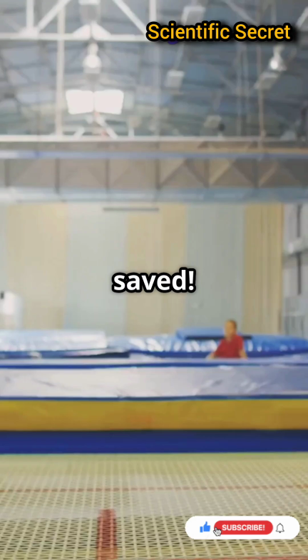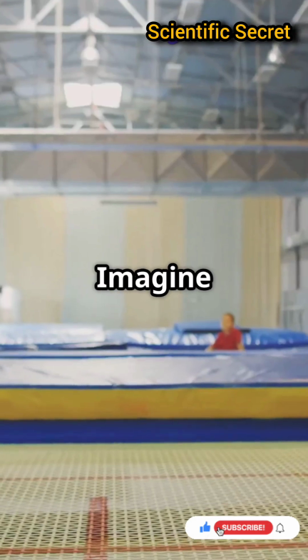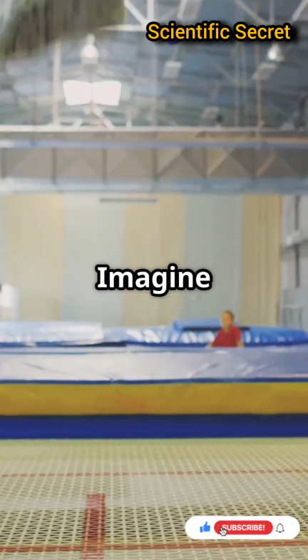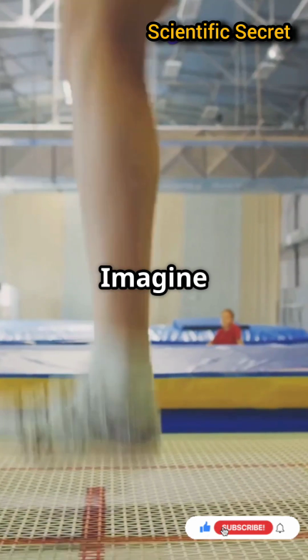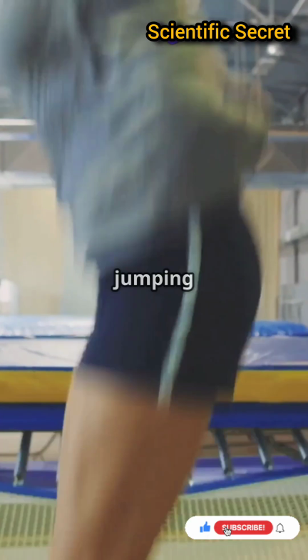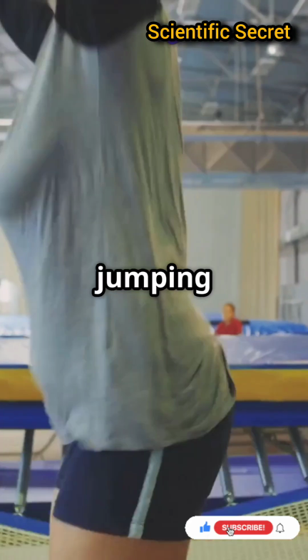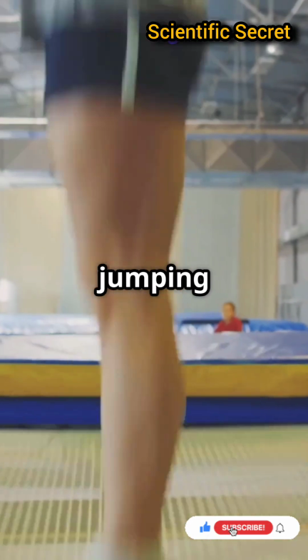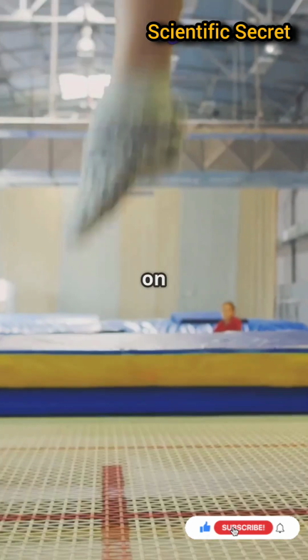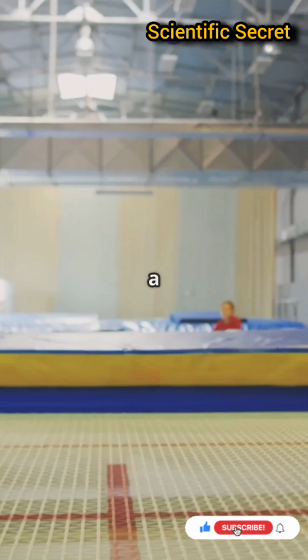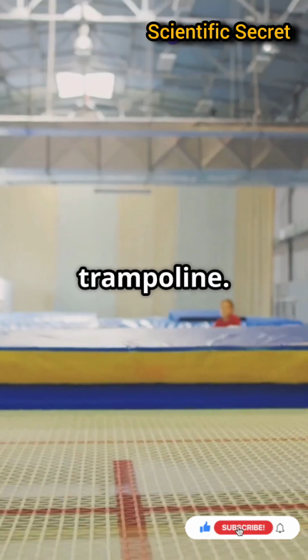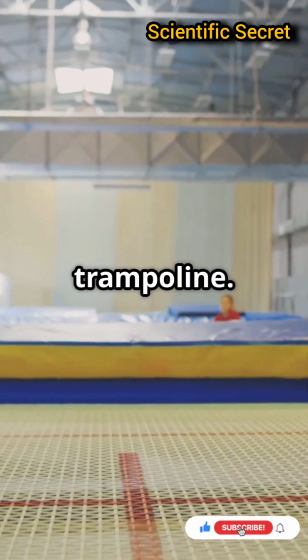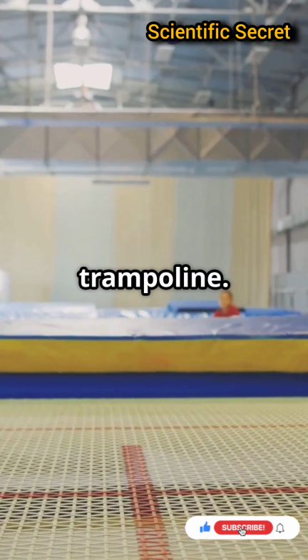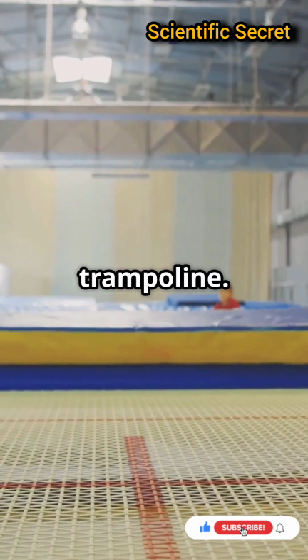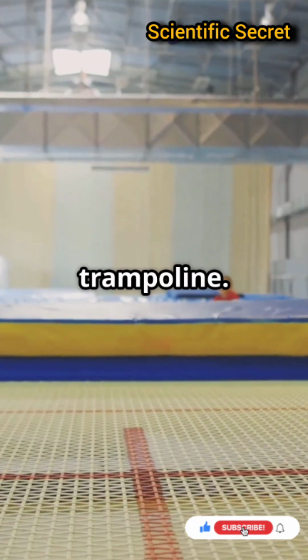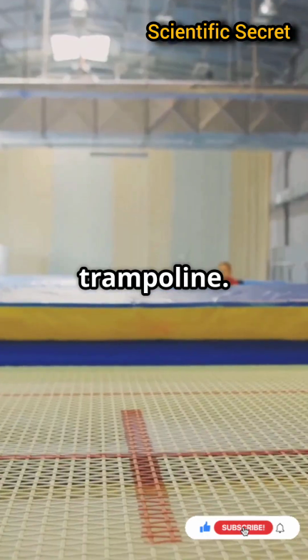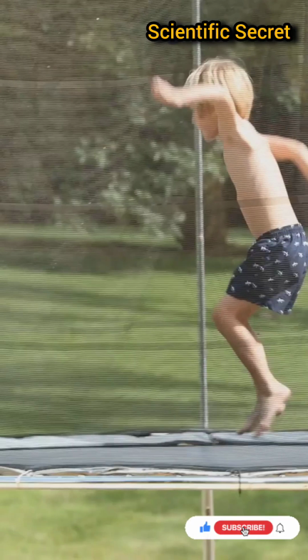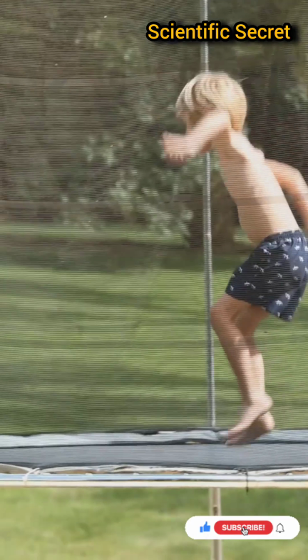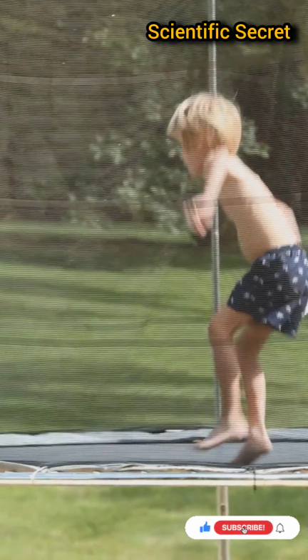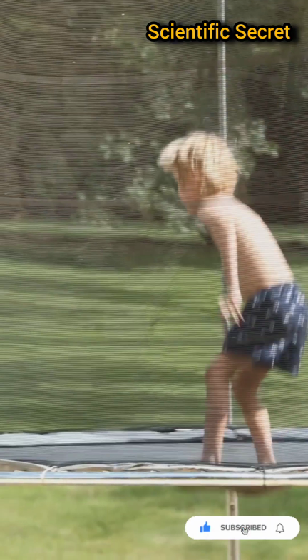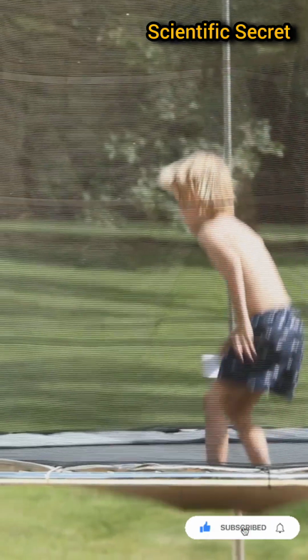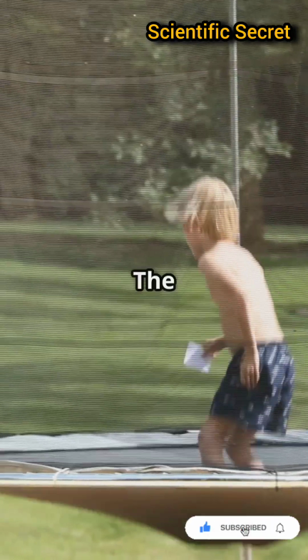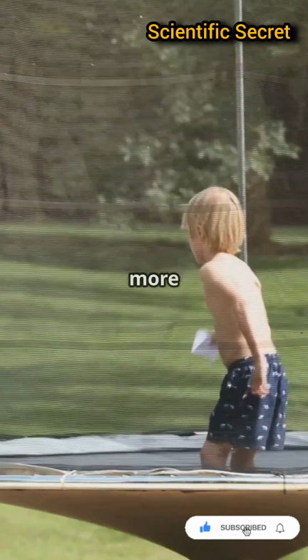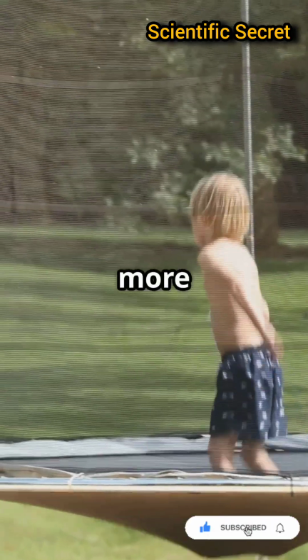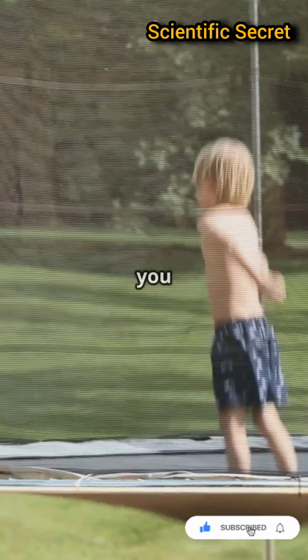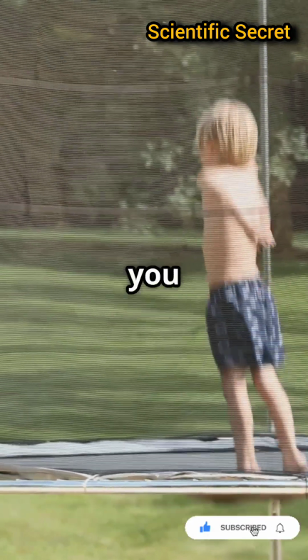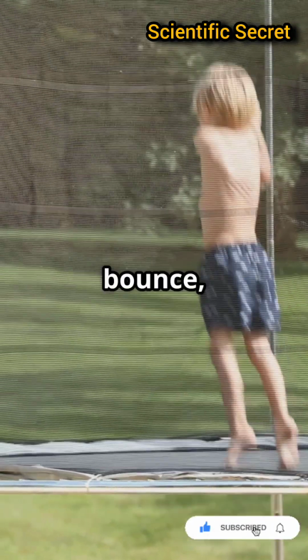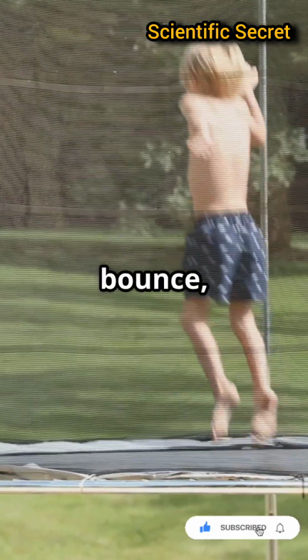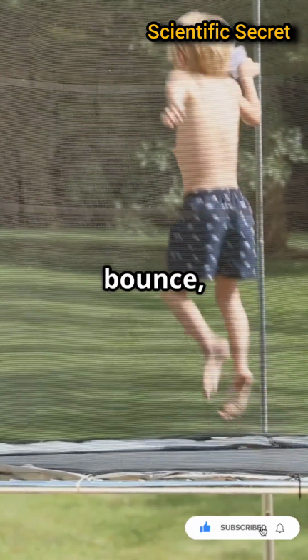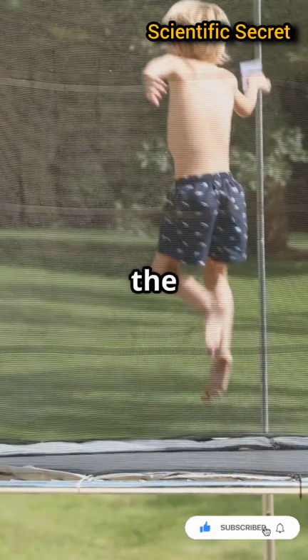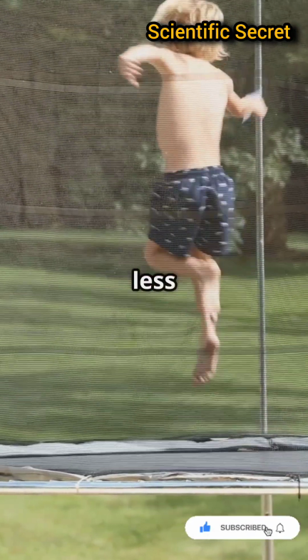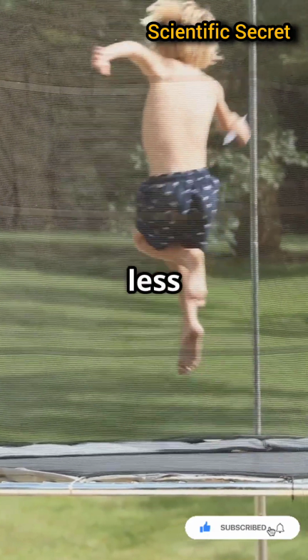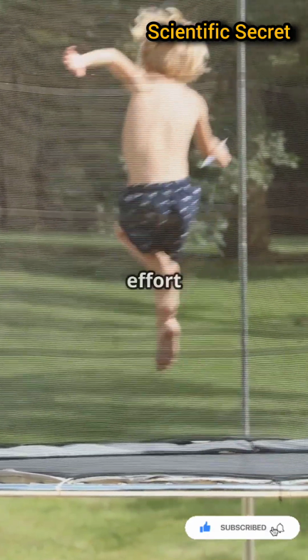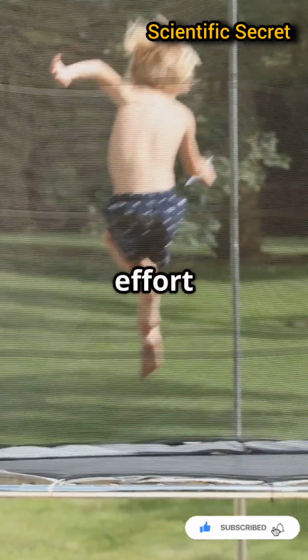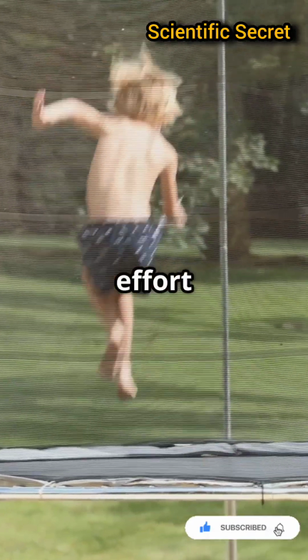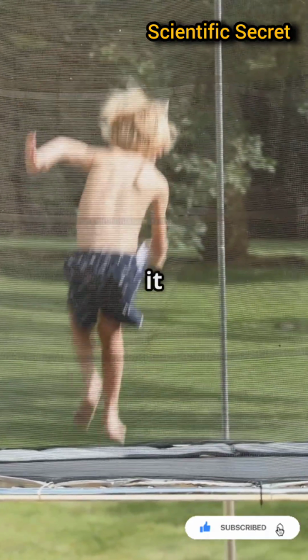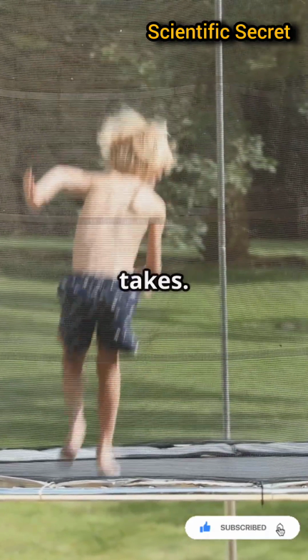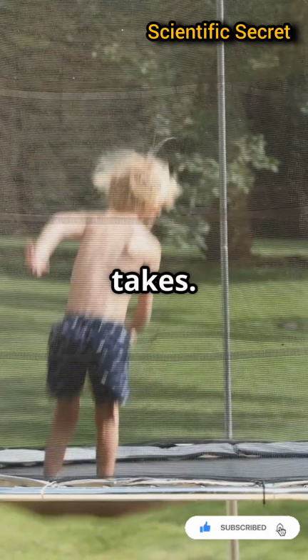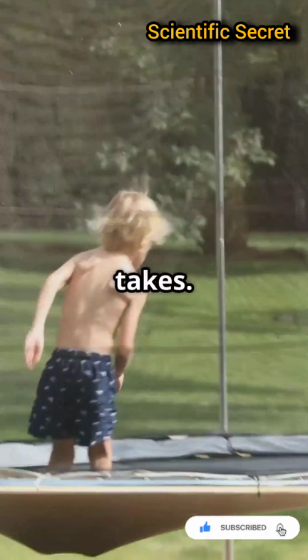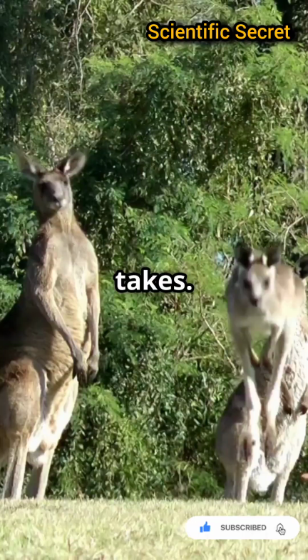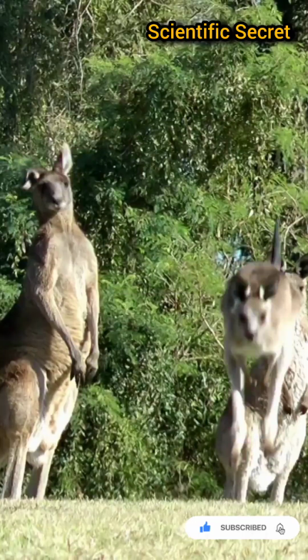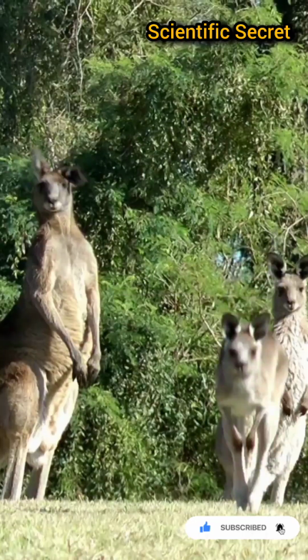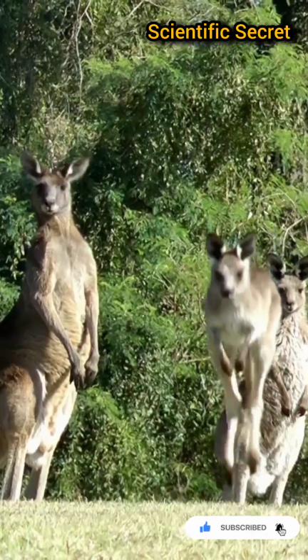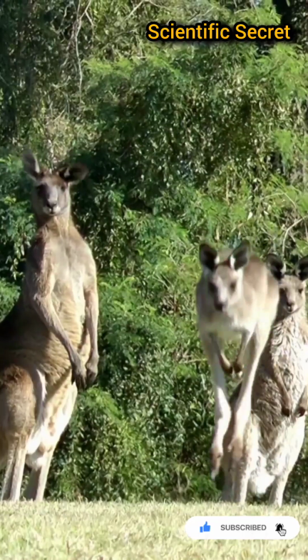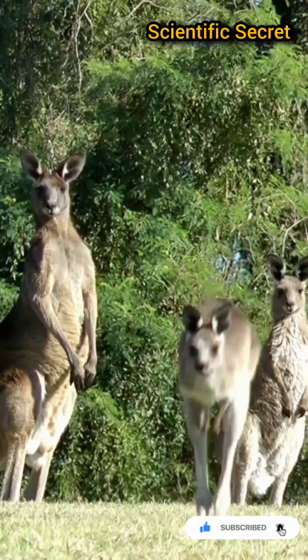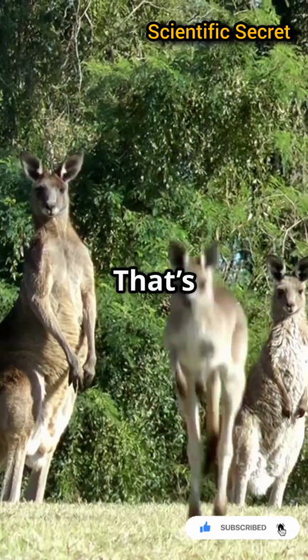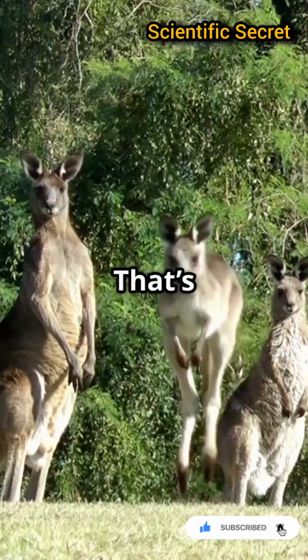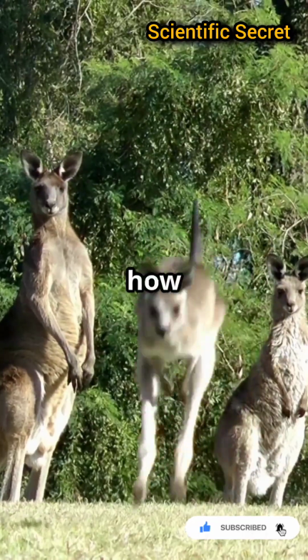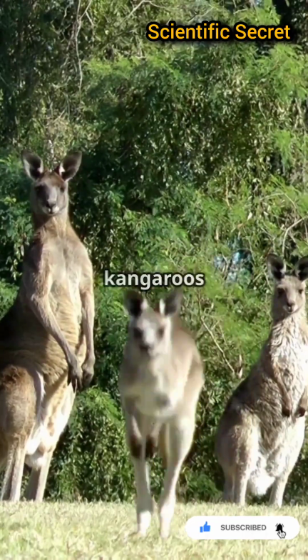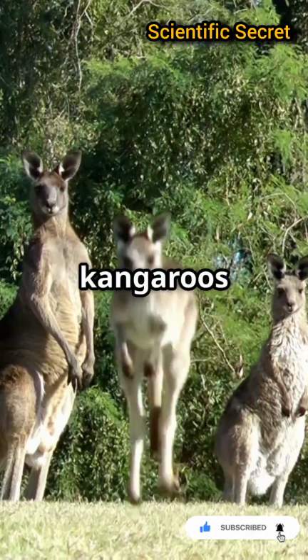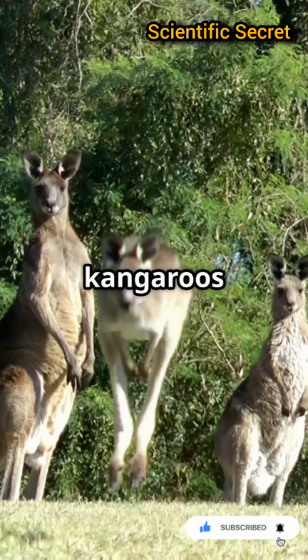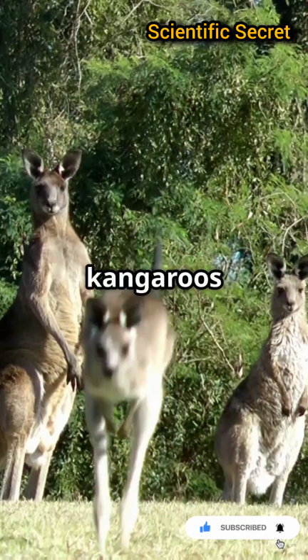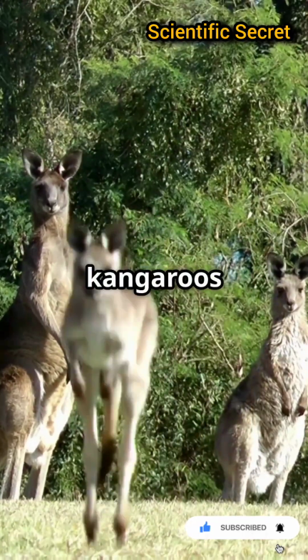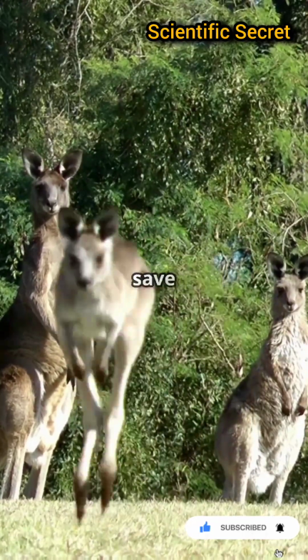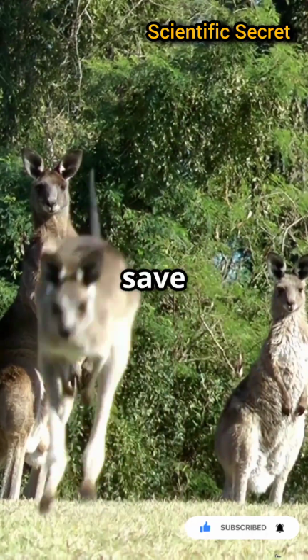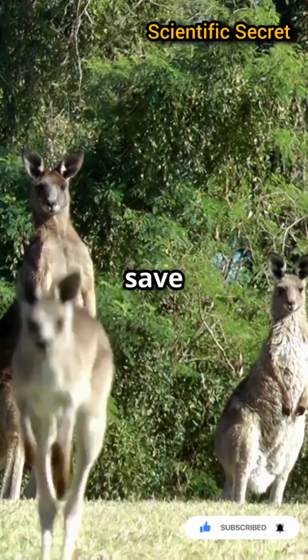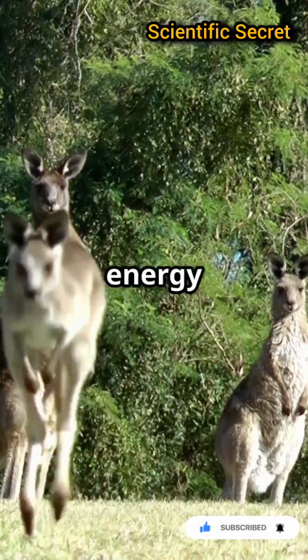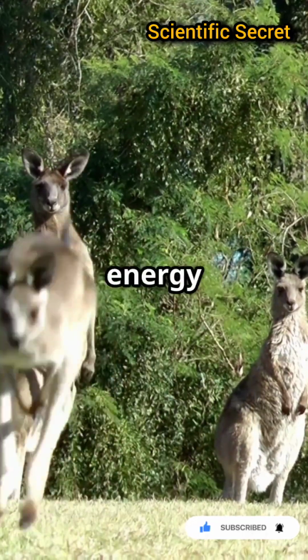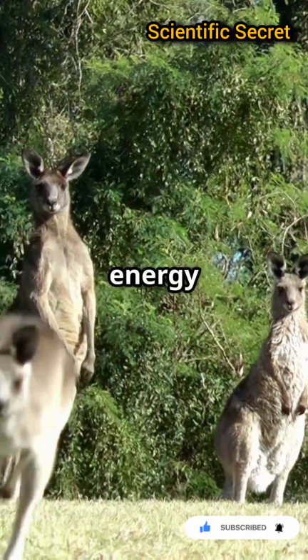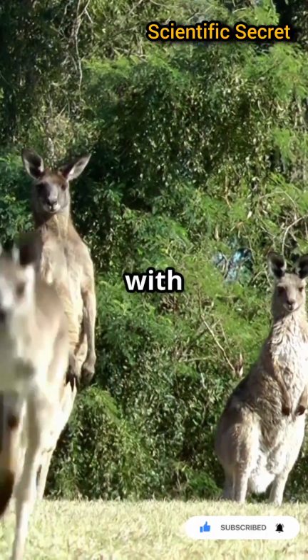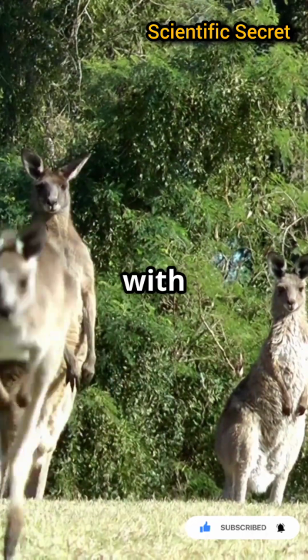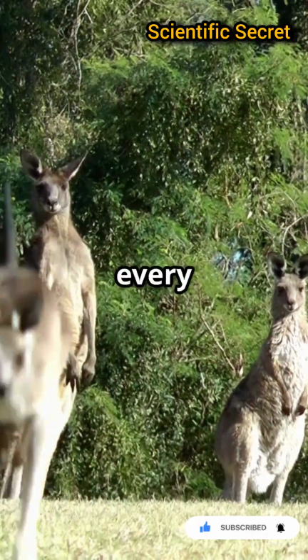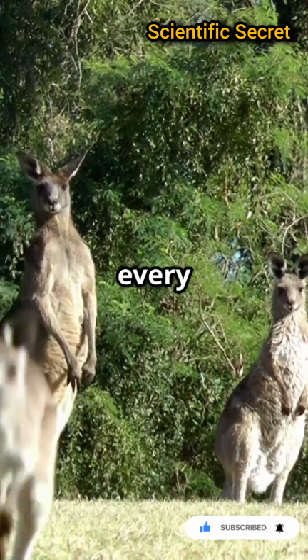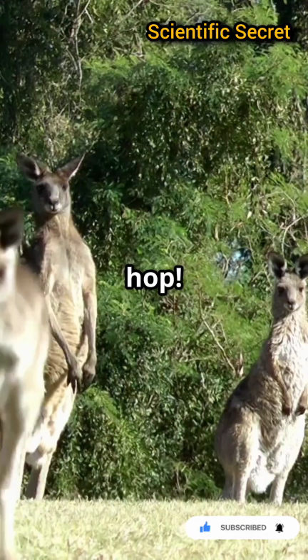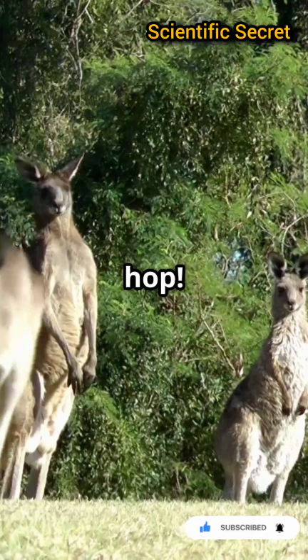Imagine jumping on a trampoline. The more you bounce, the less effort it takes. That's how kangaroos save energy with every hop.